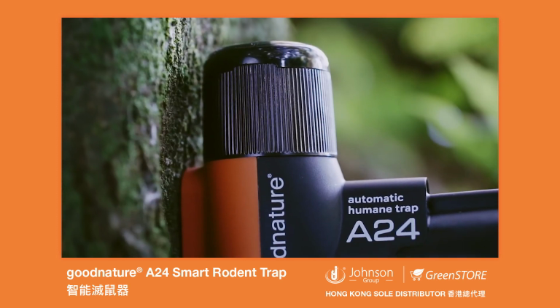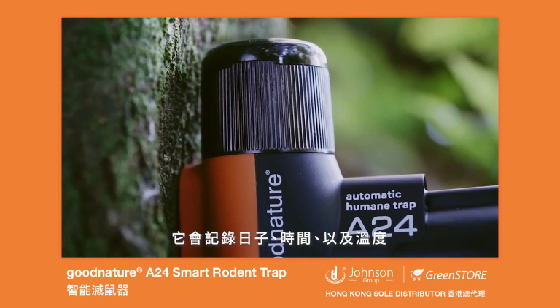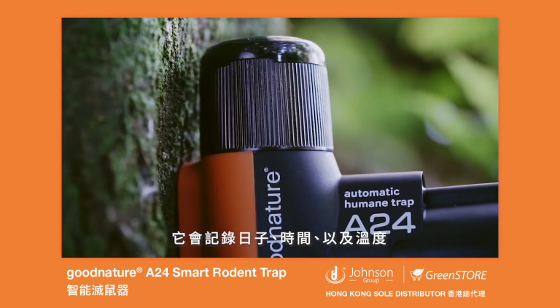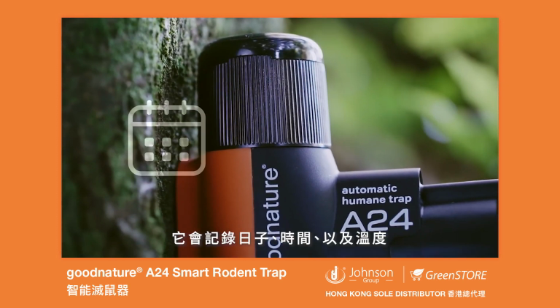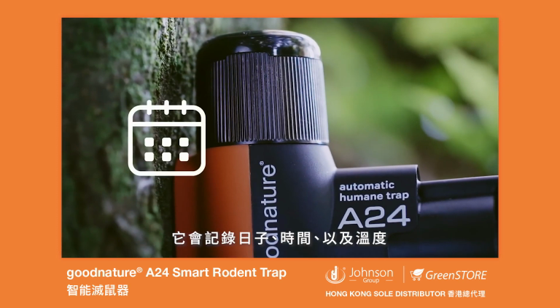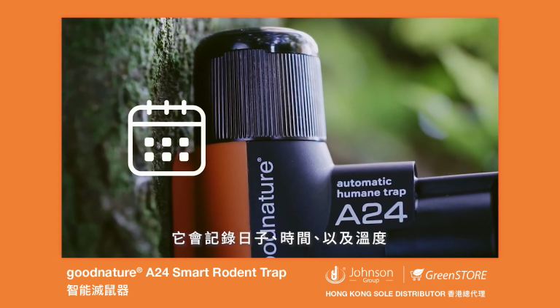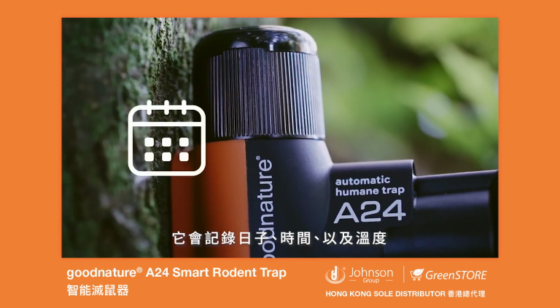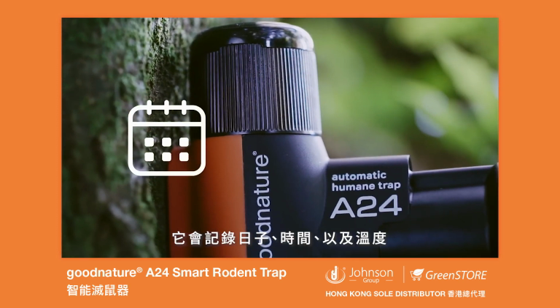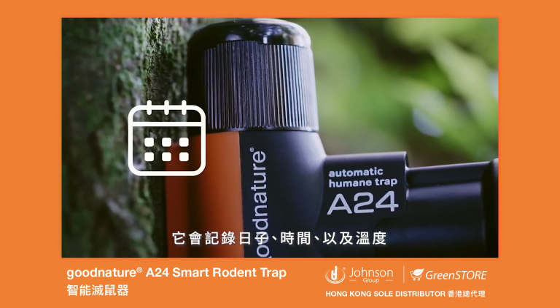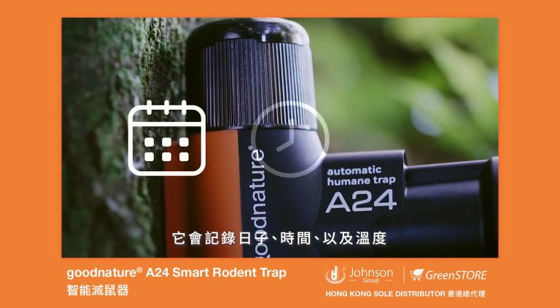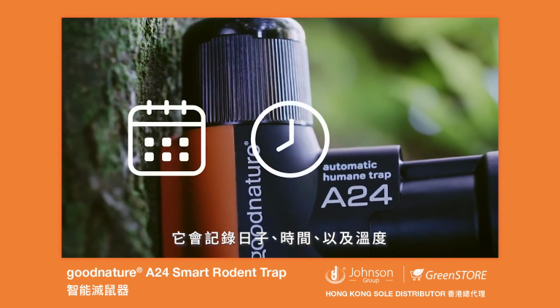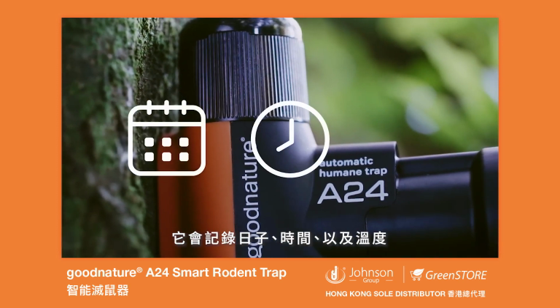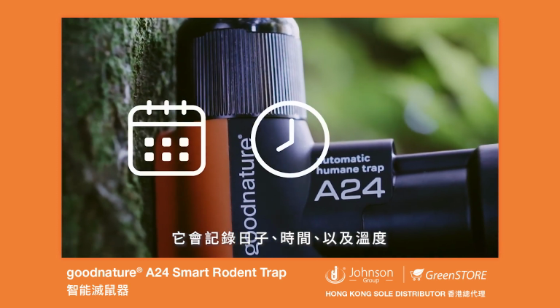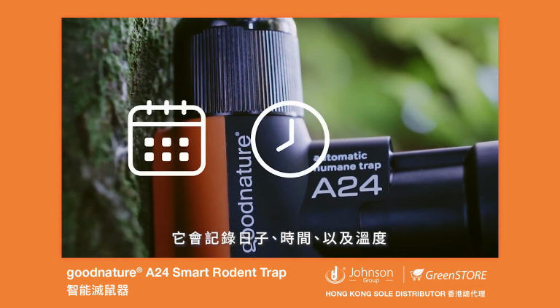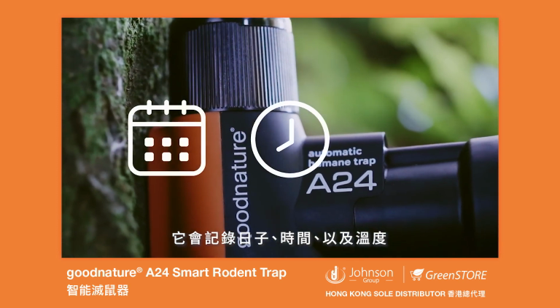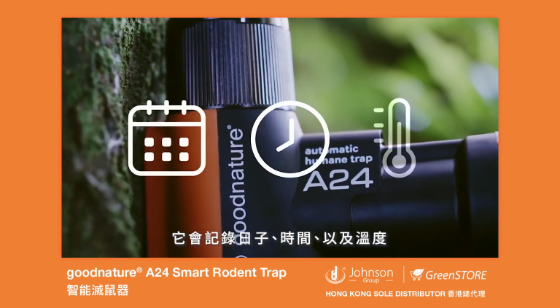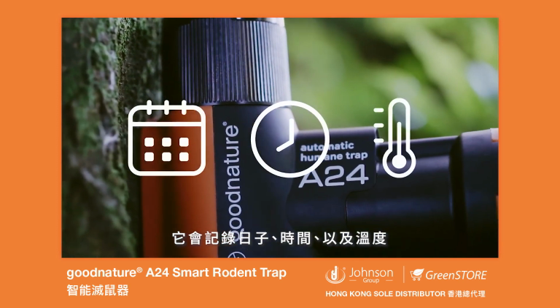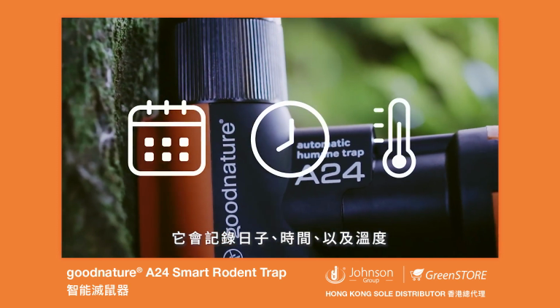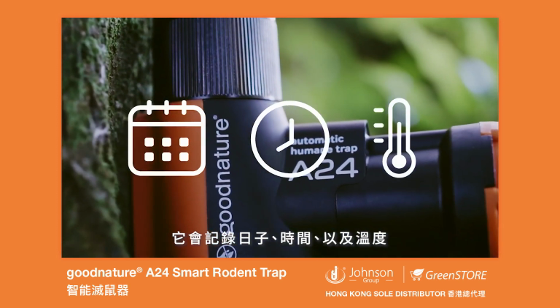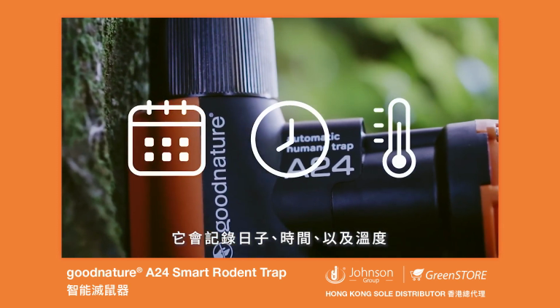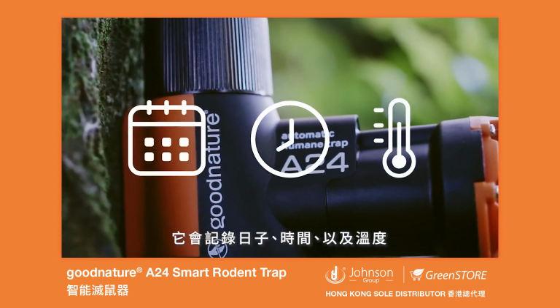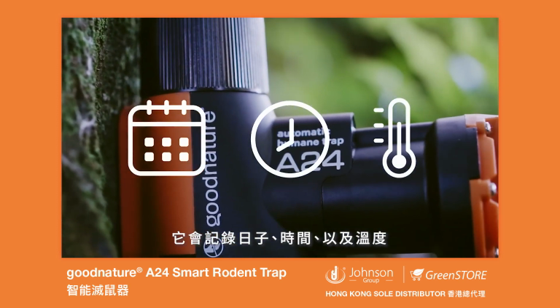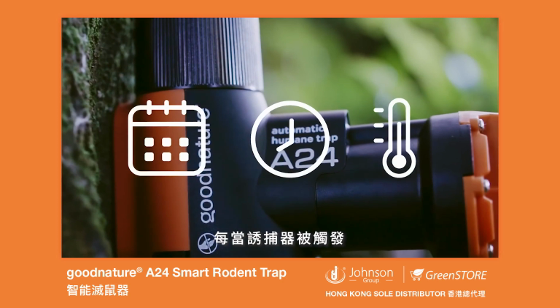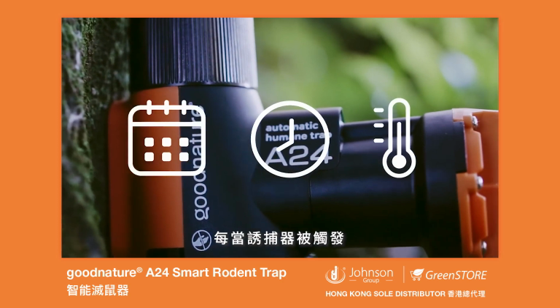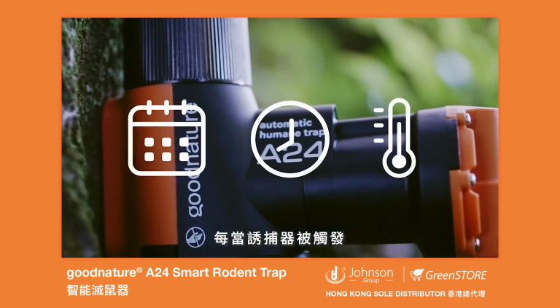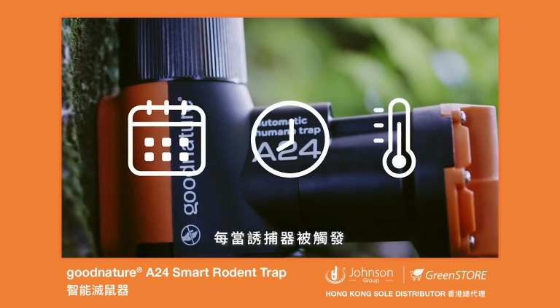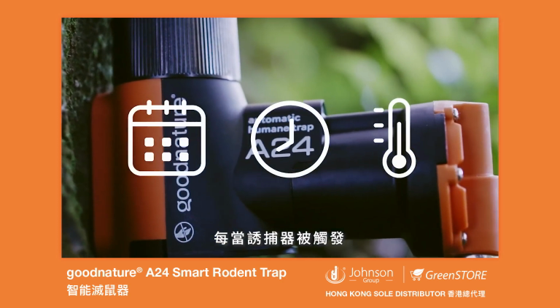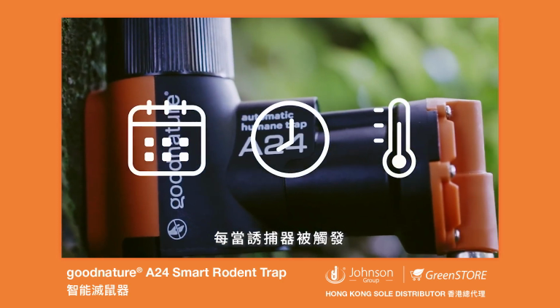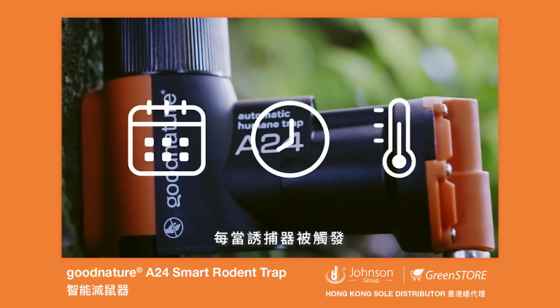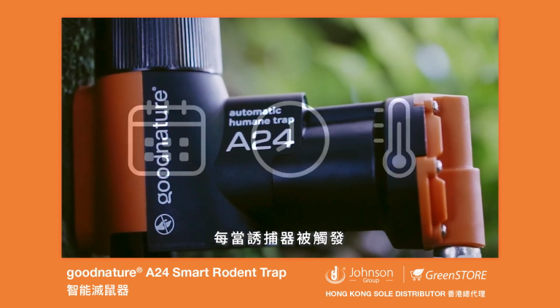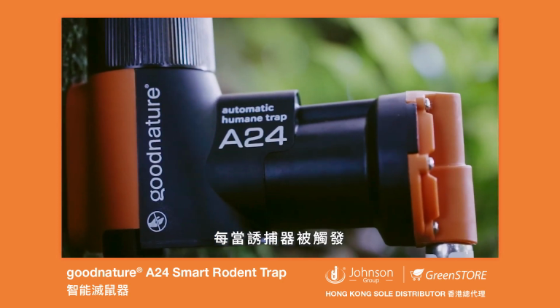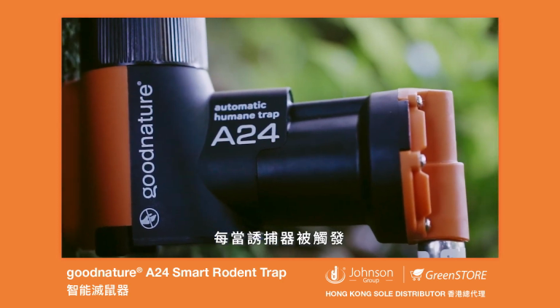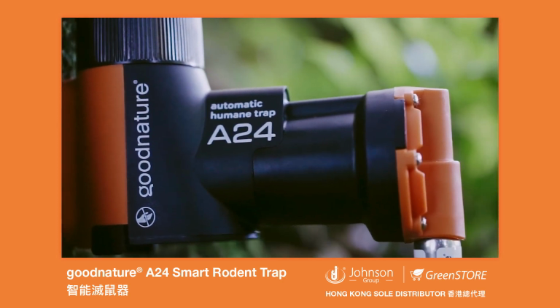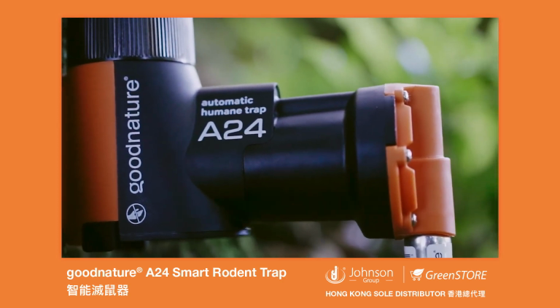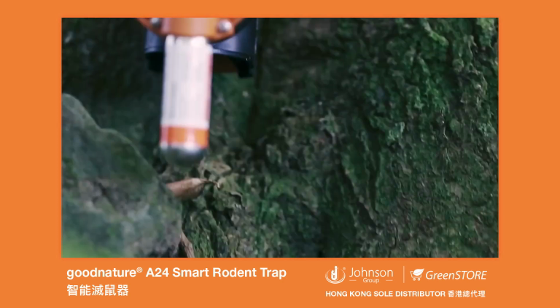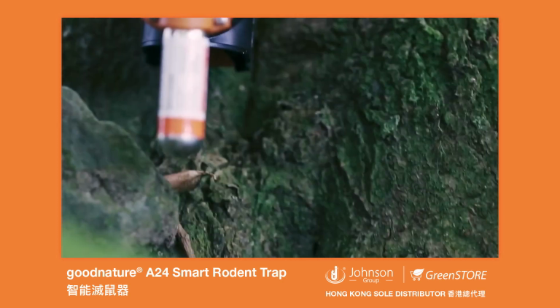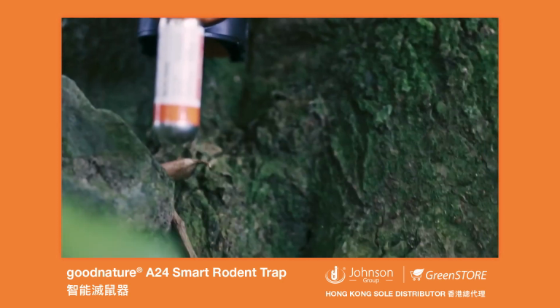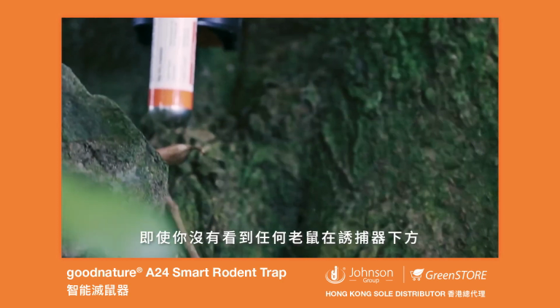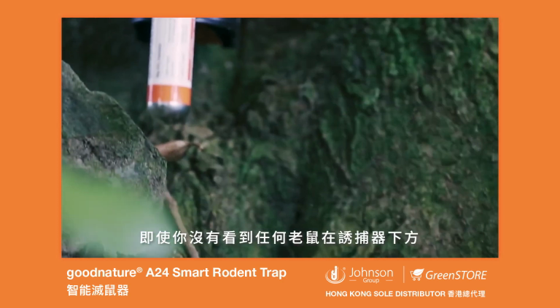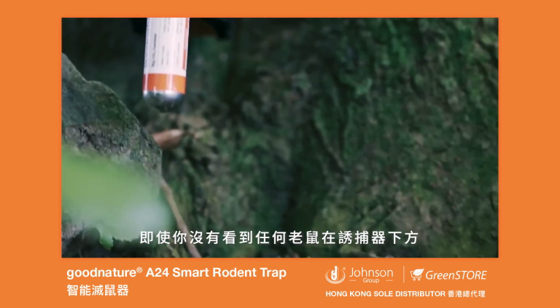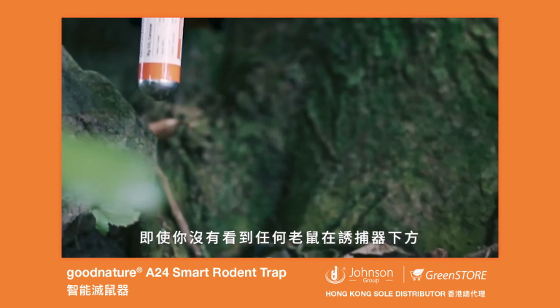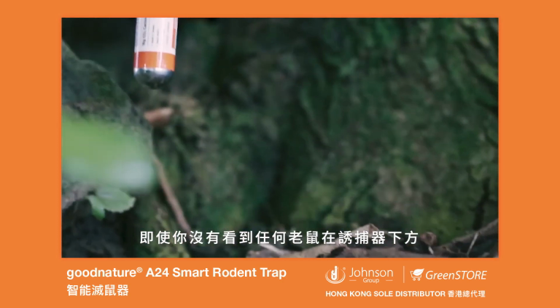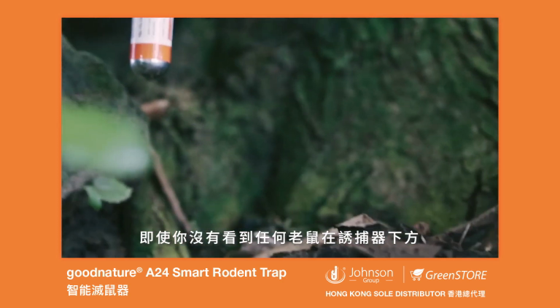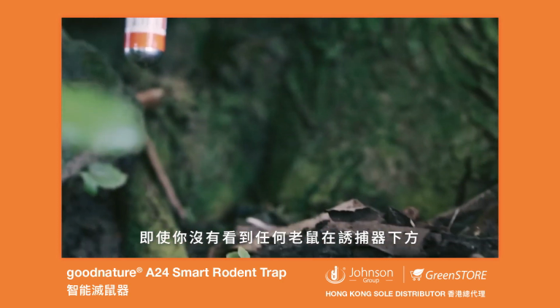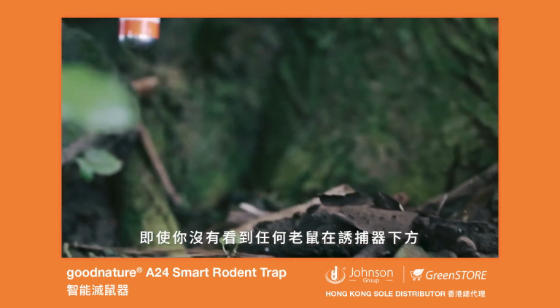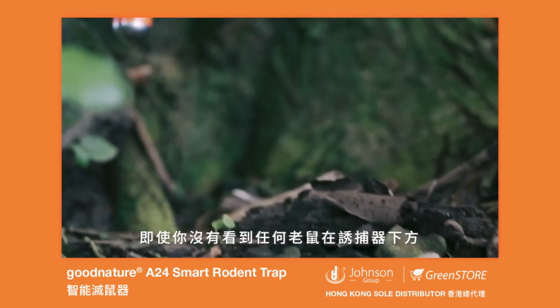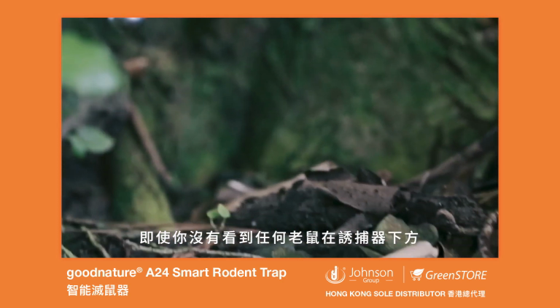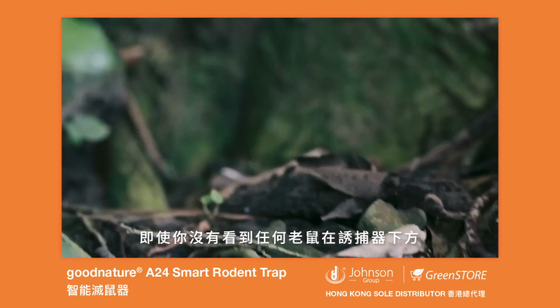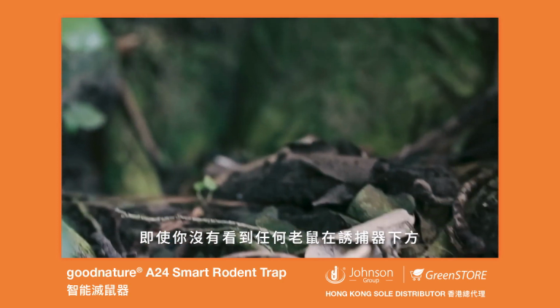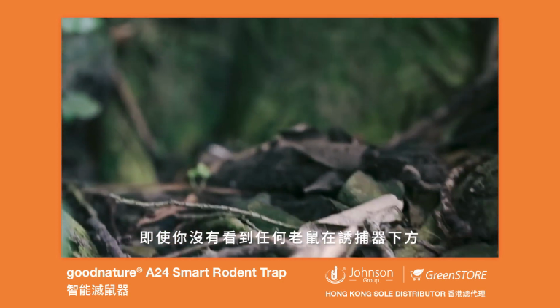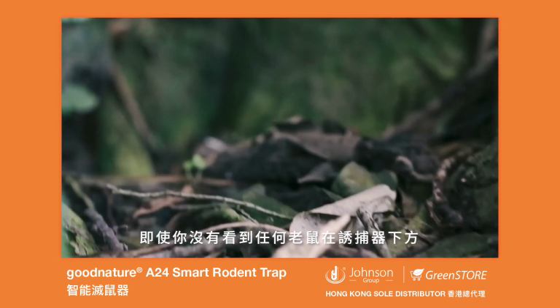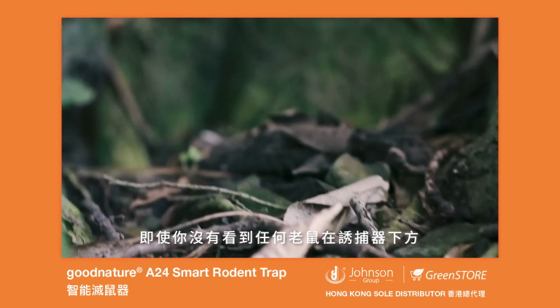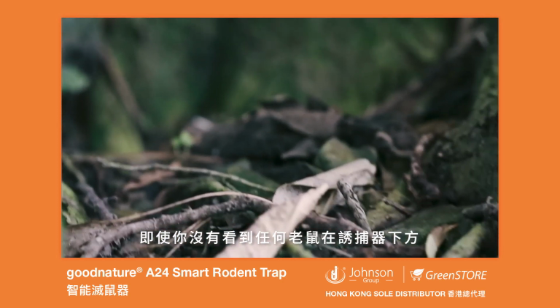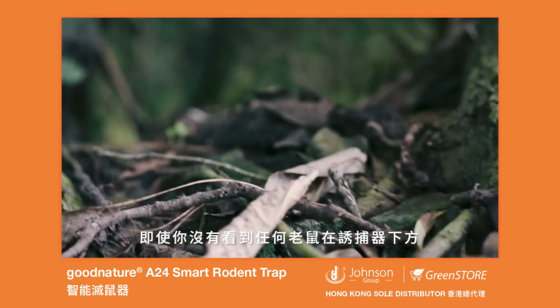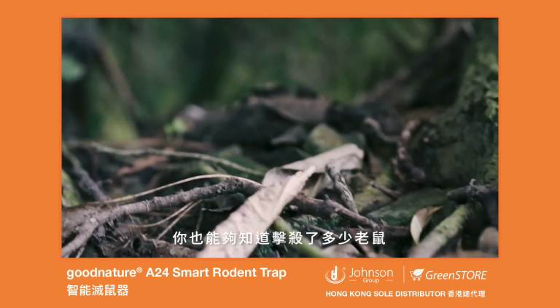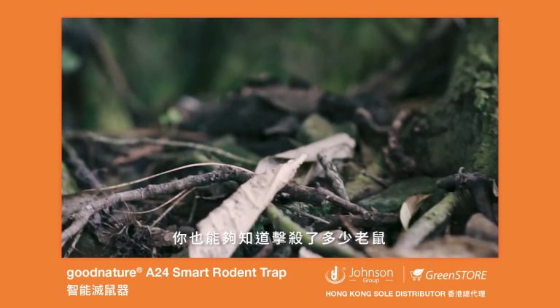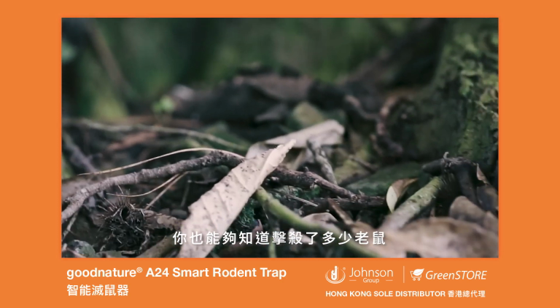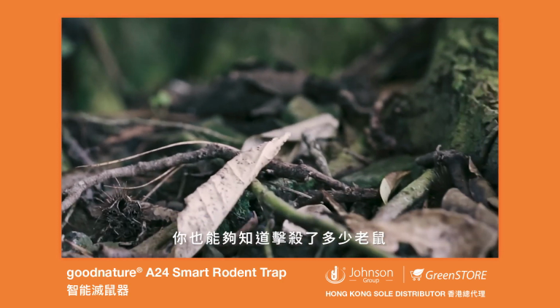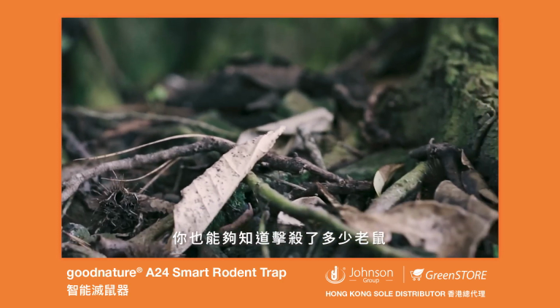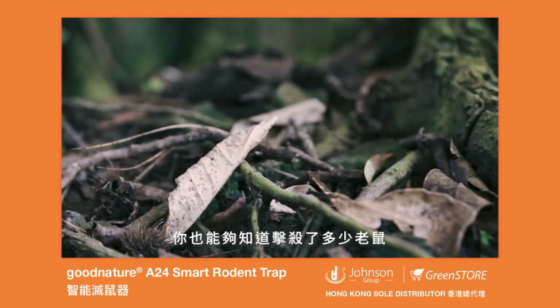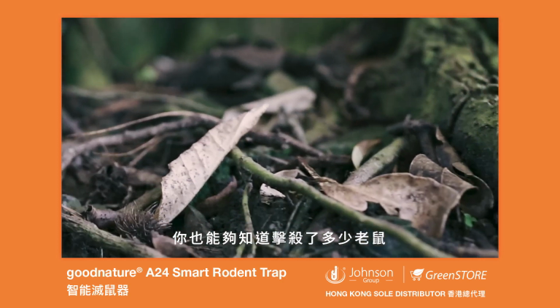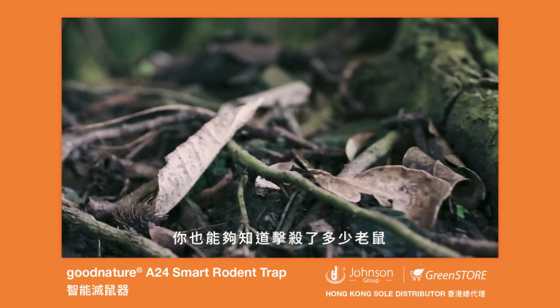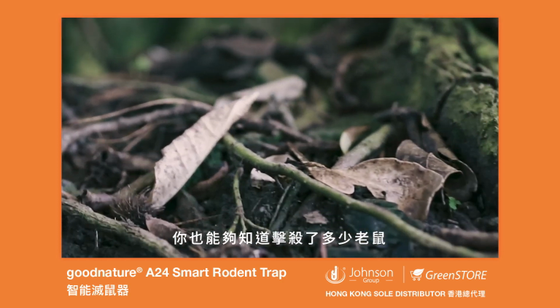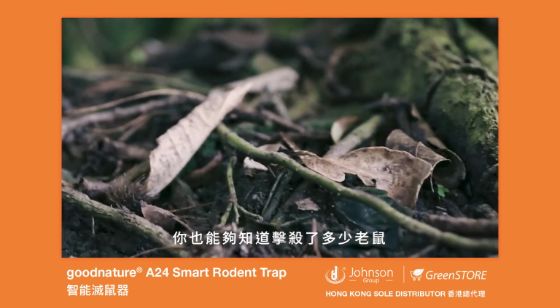Chirp records the date, time and temperature when your trap was triggered. Even if you haven't seen any pest under your trap, you'll know how many you're catching.